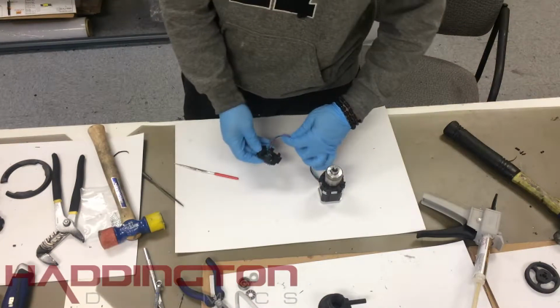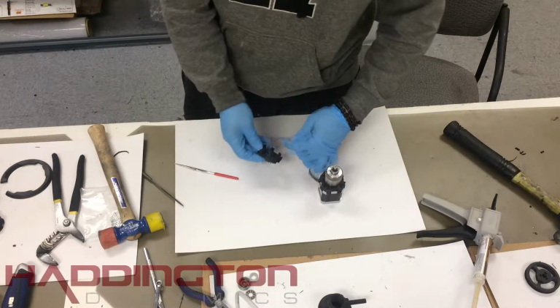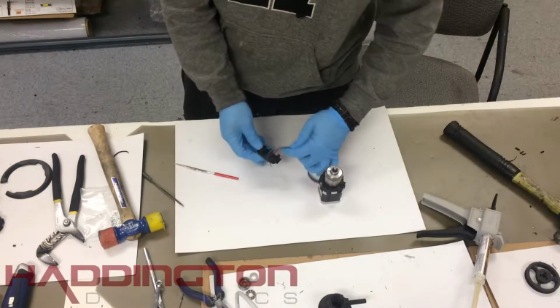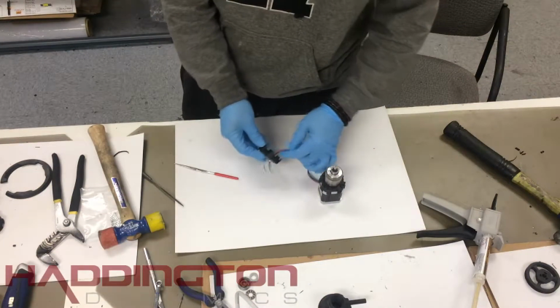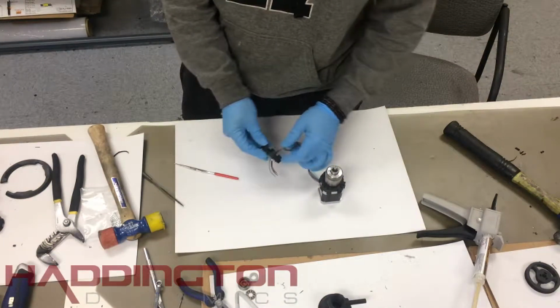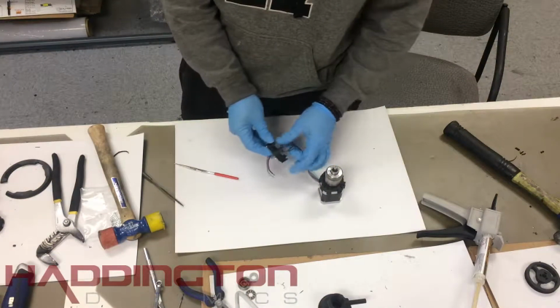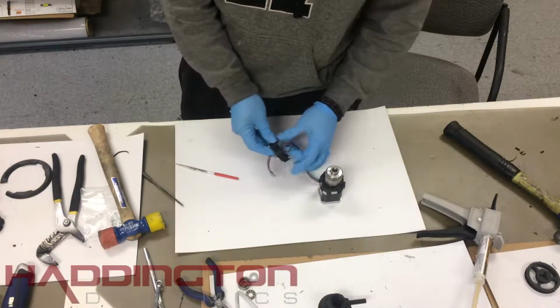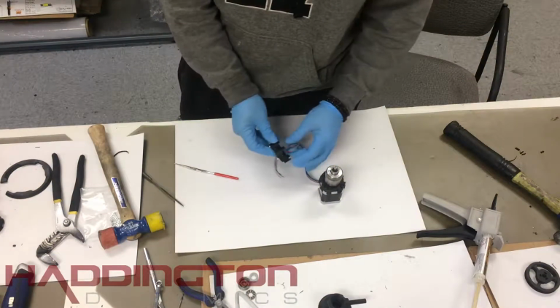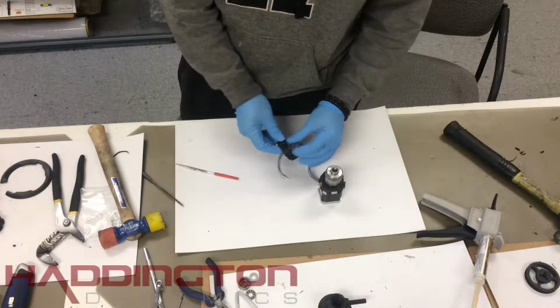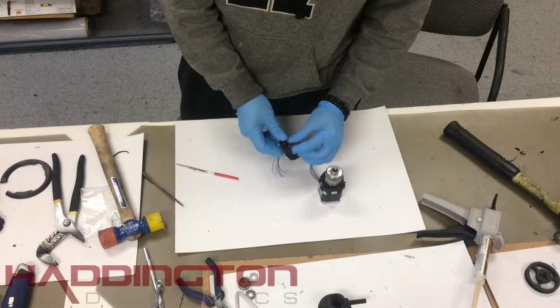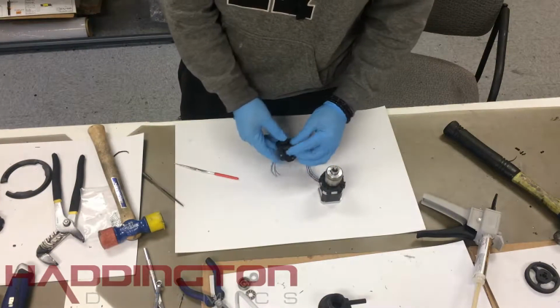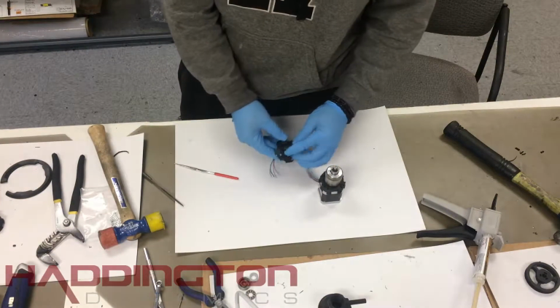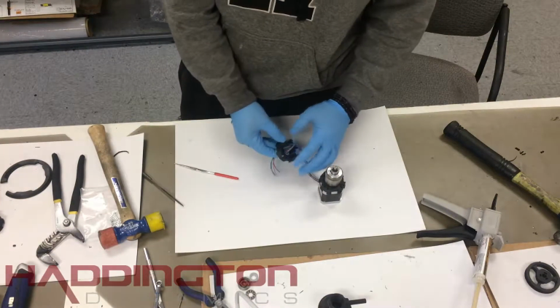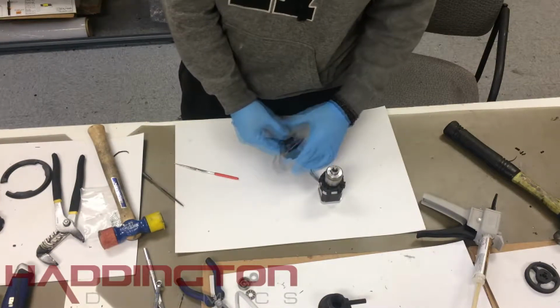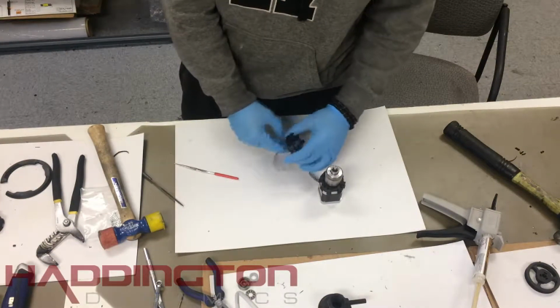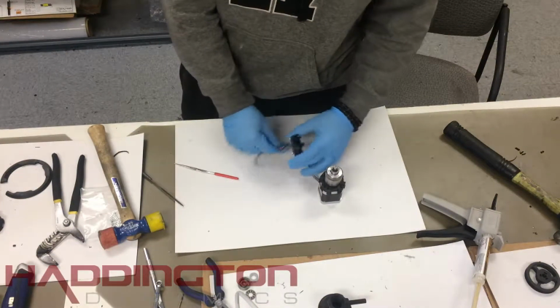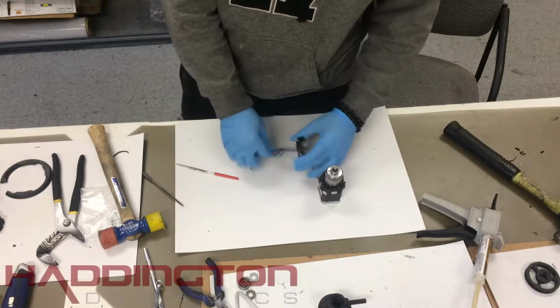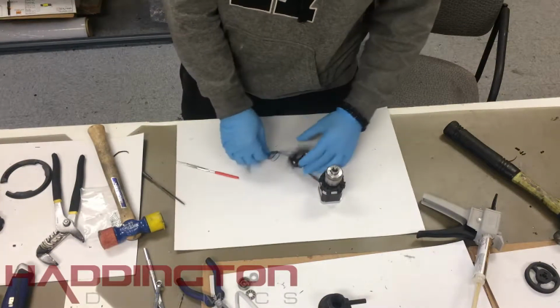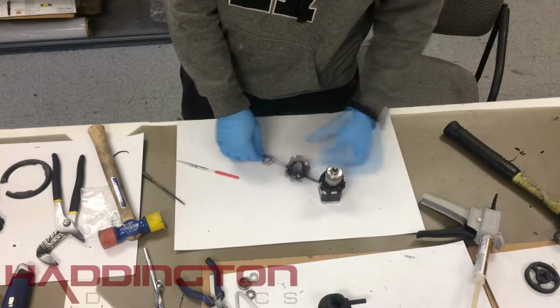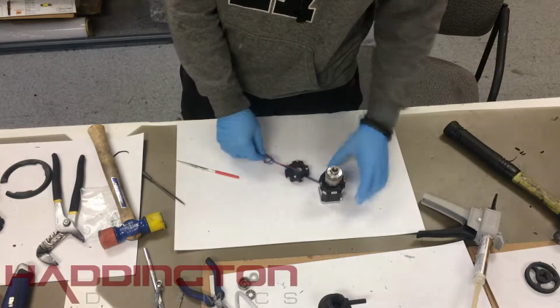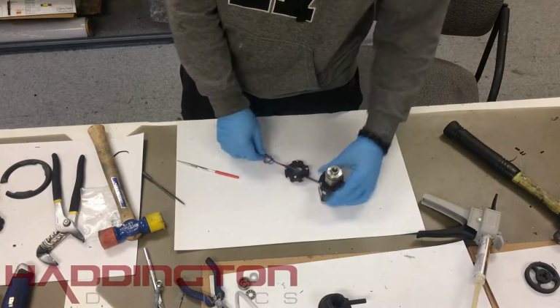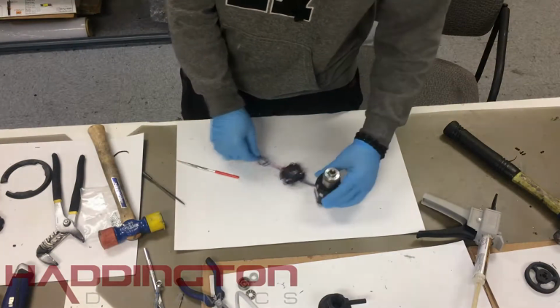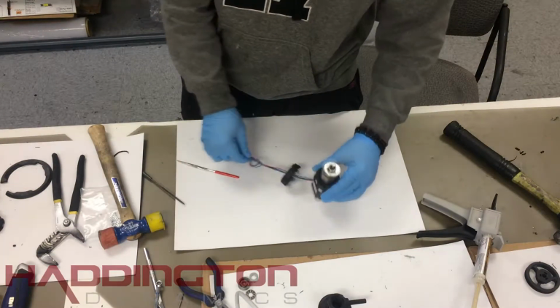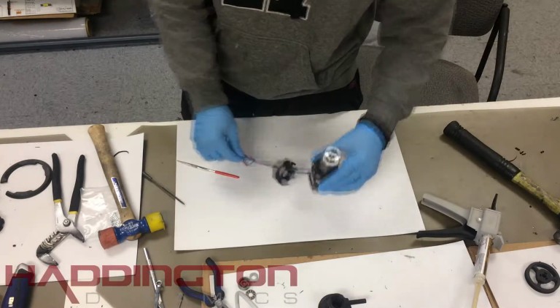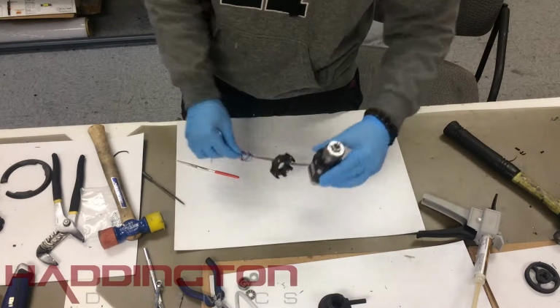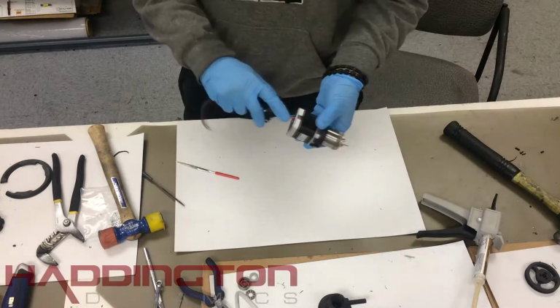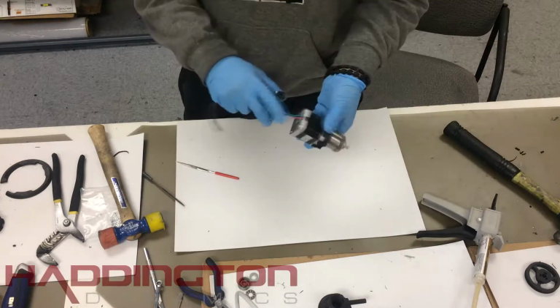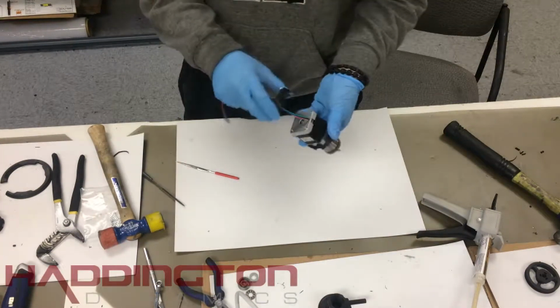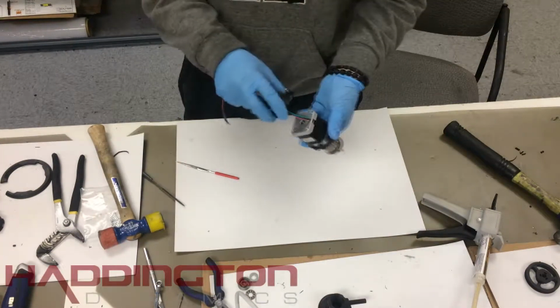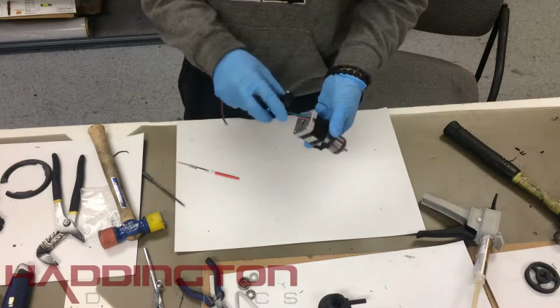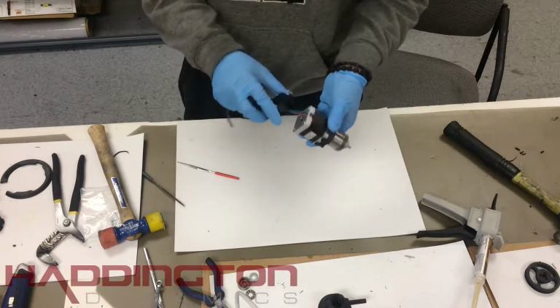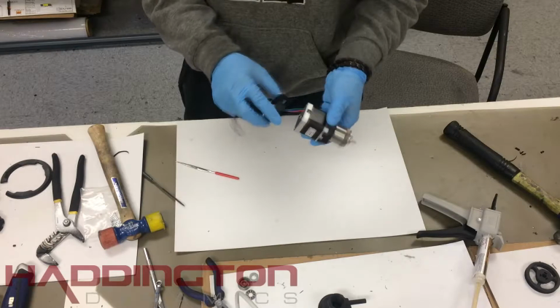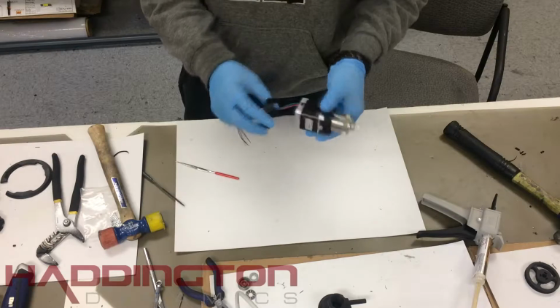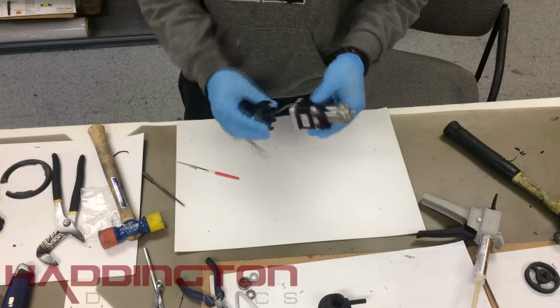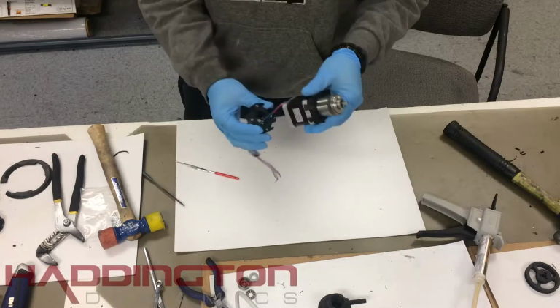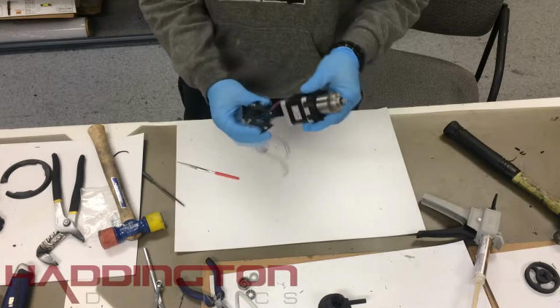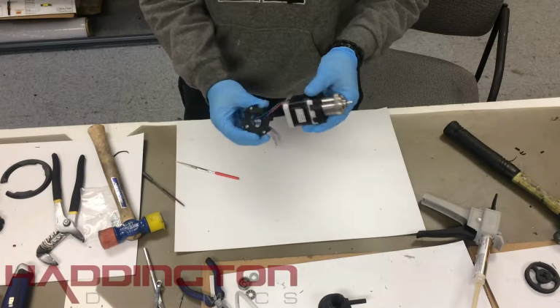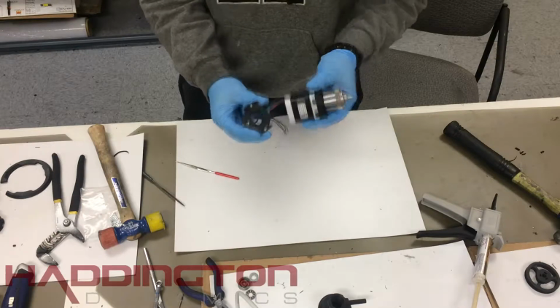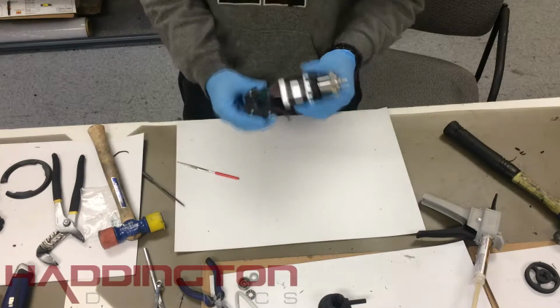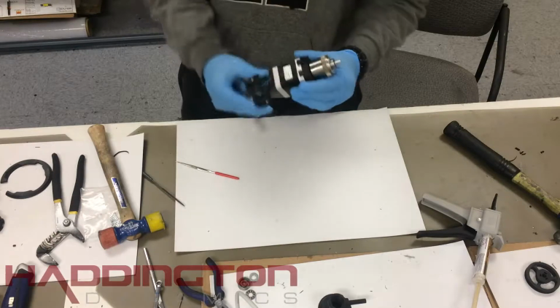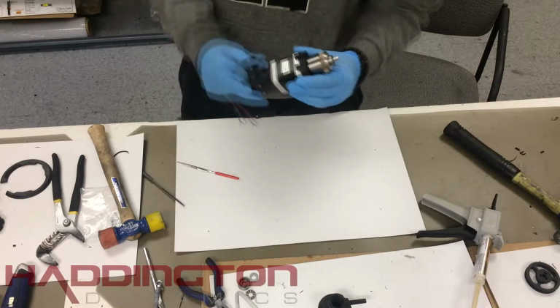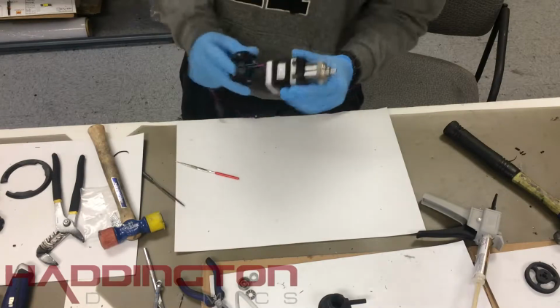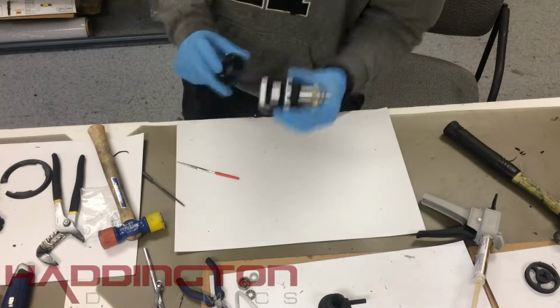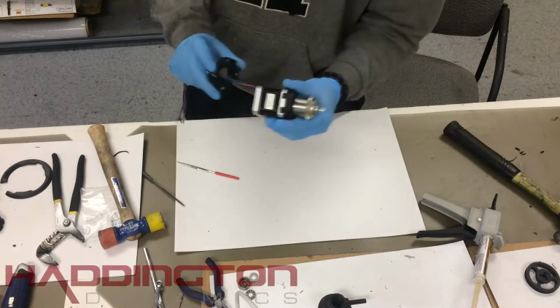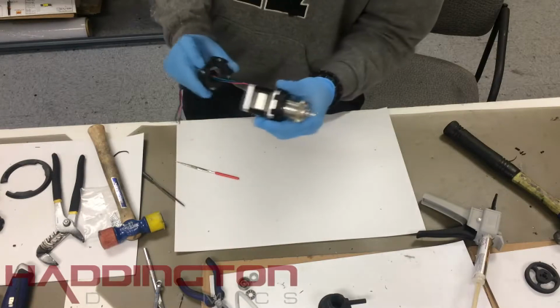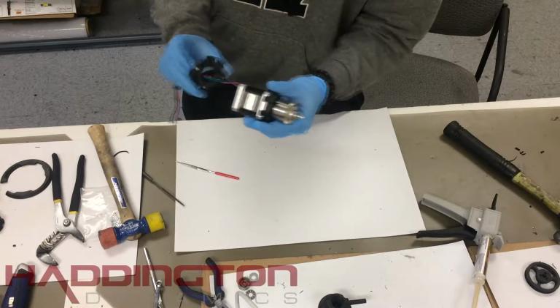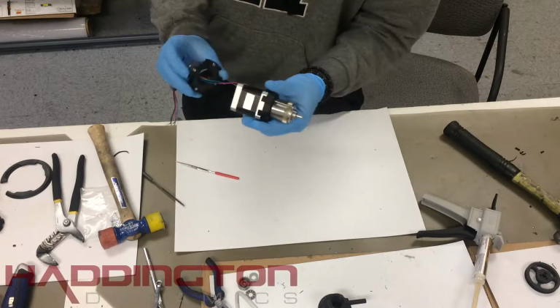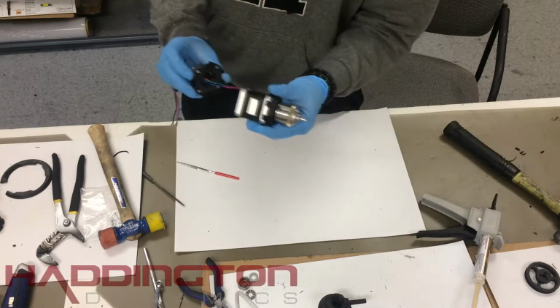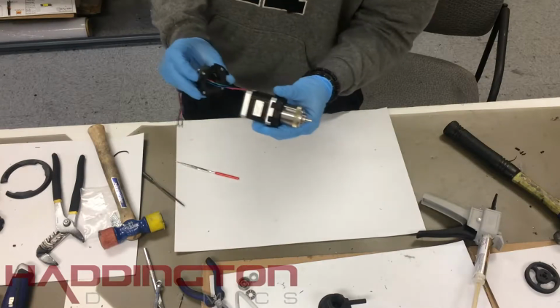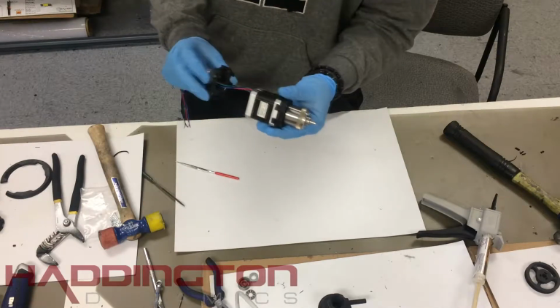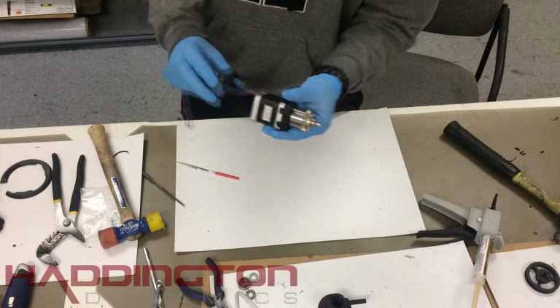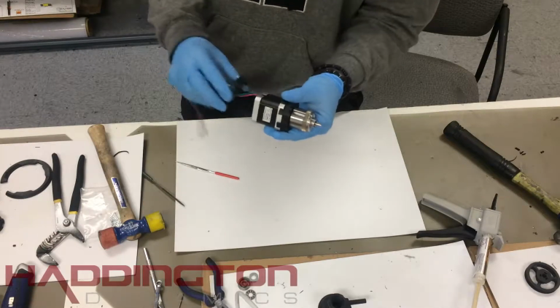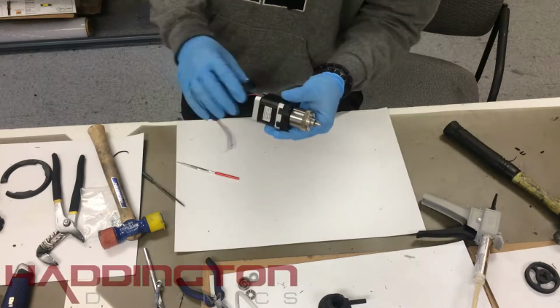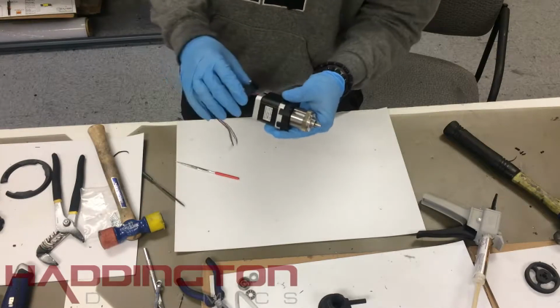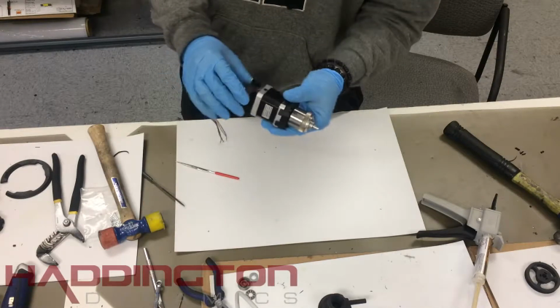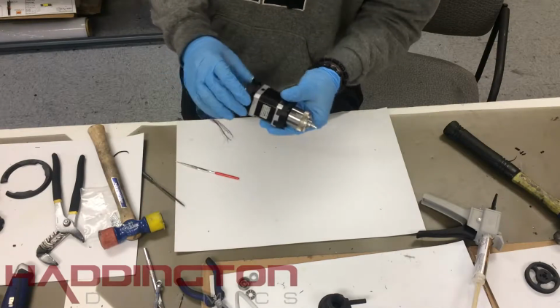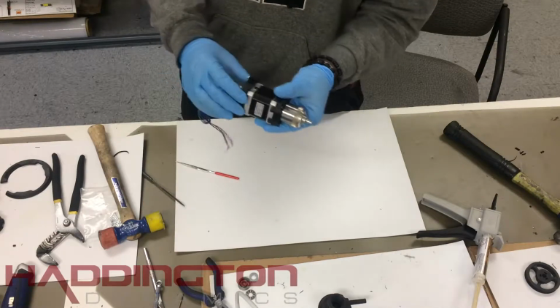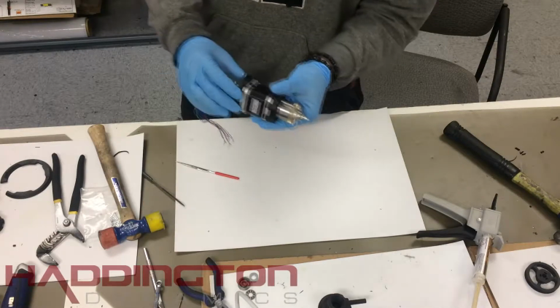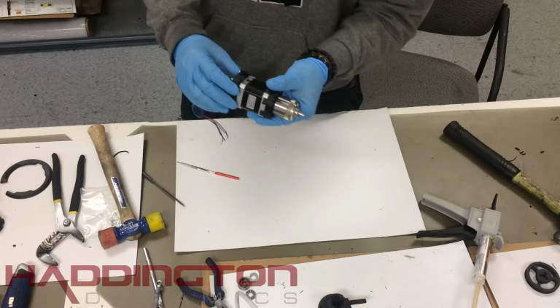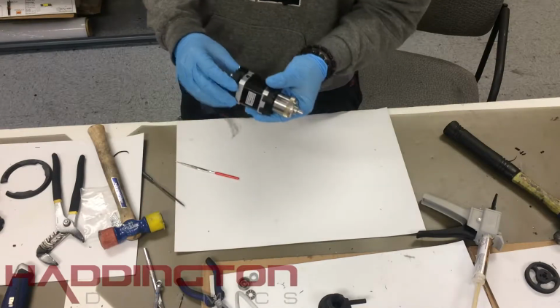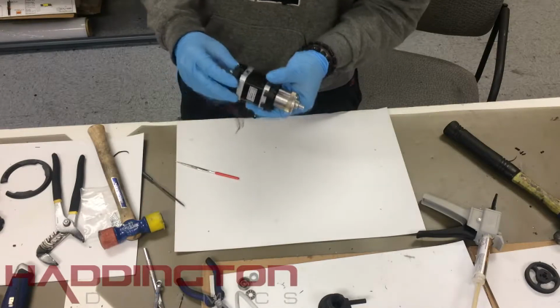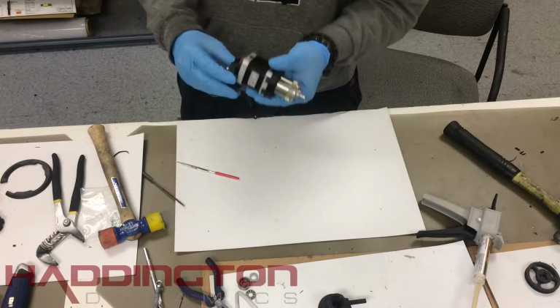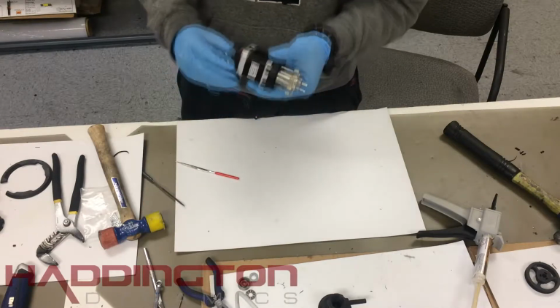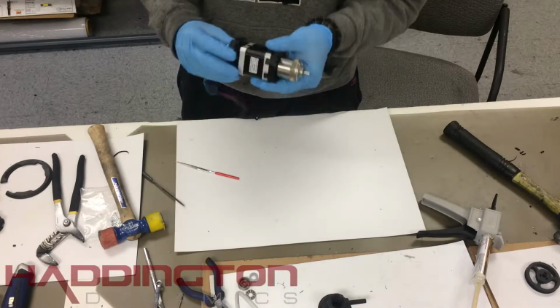Then, feed the wires of the motor through the center hole of the motor end cap. Make sure the side with the indentation and notch line up with where the wires come out of the motor.